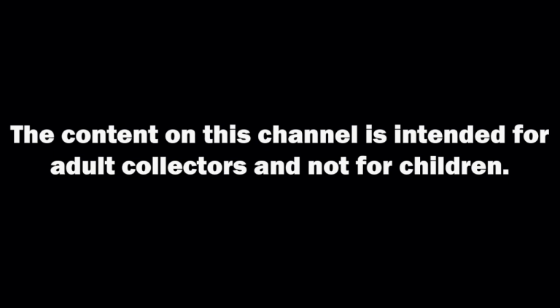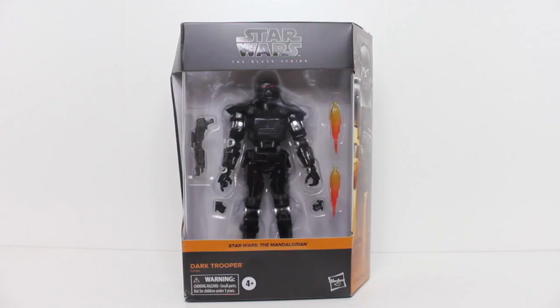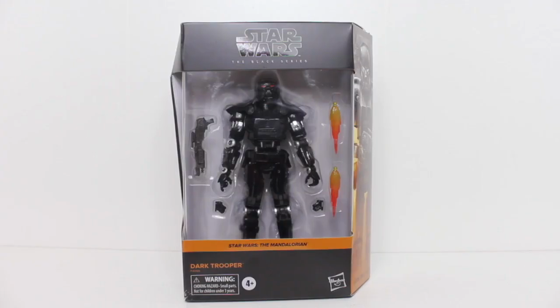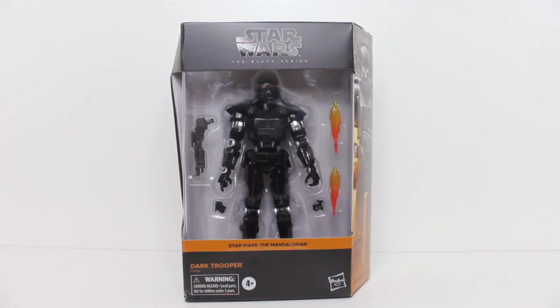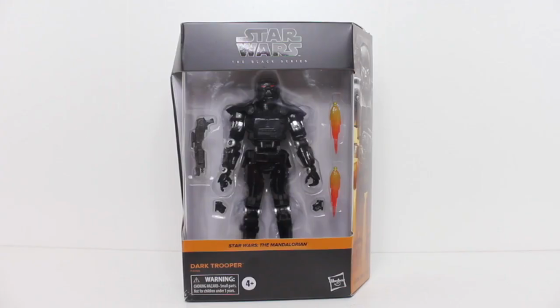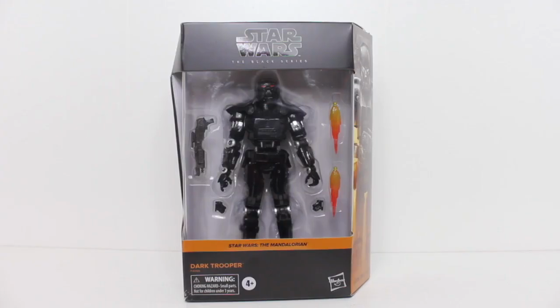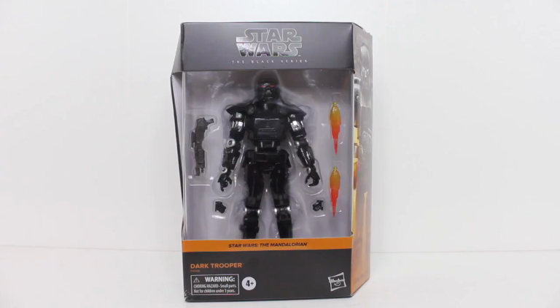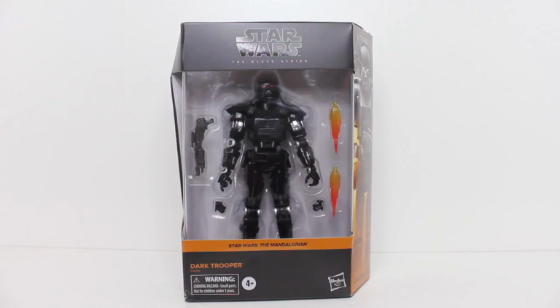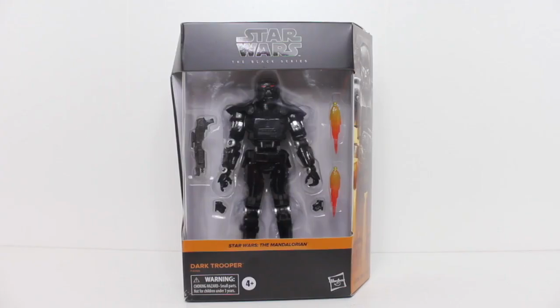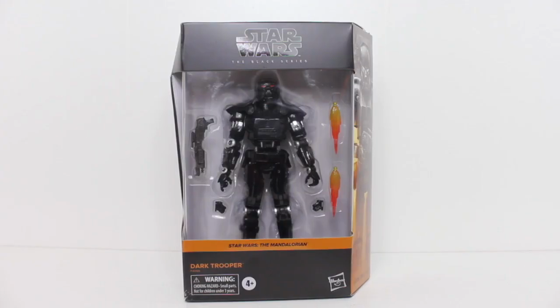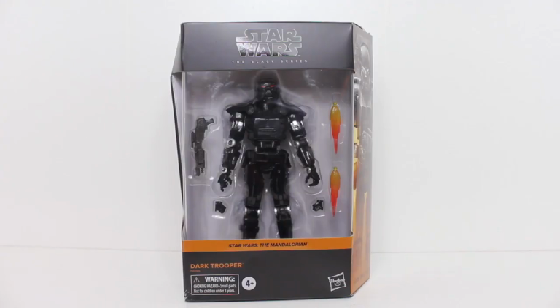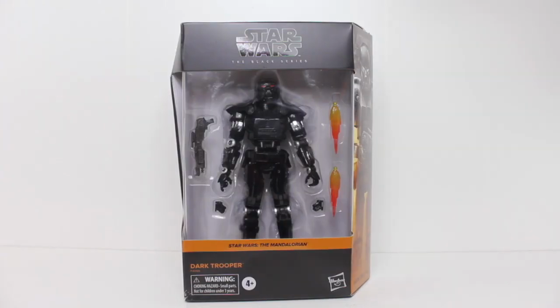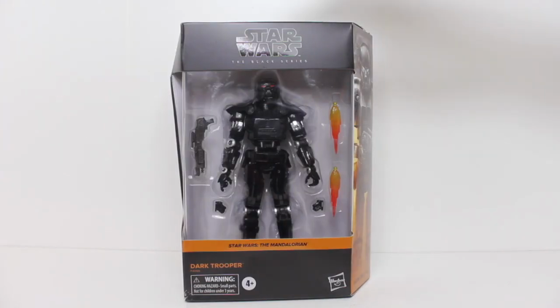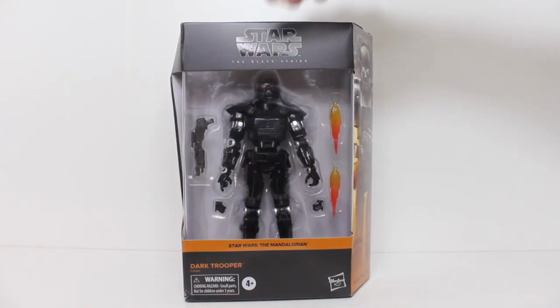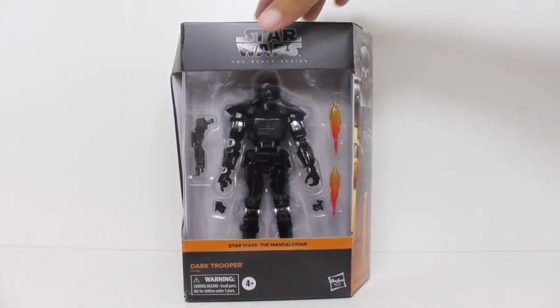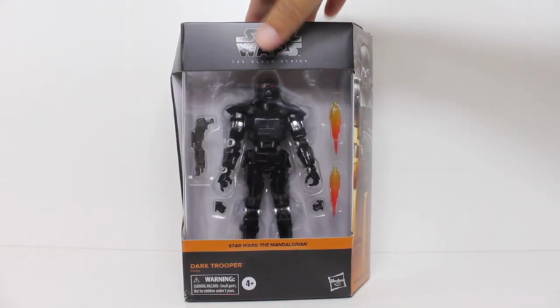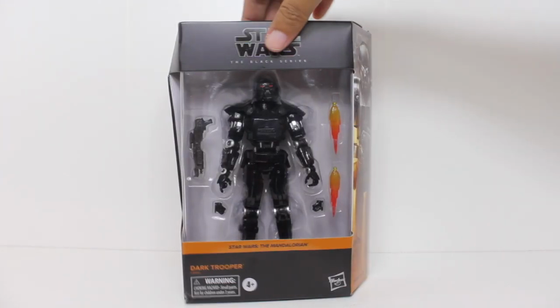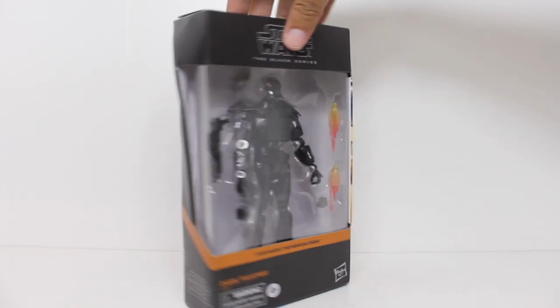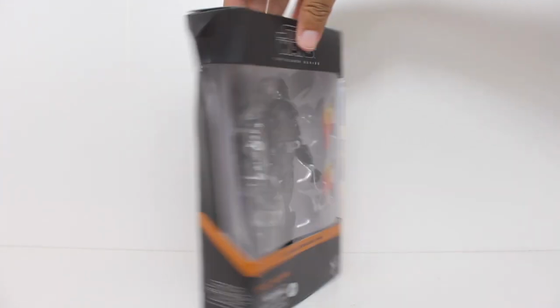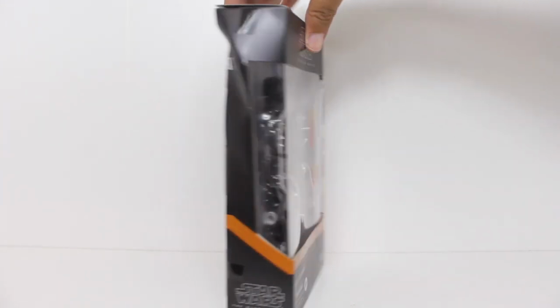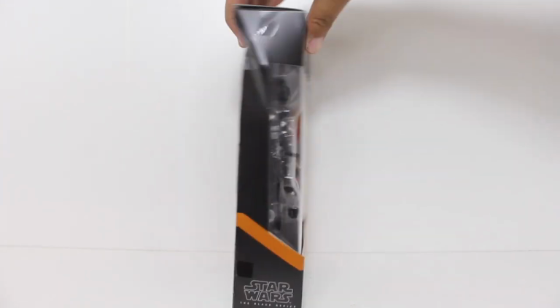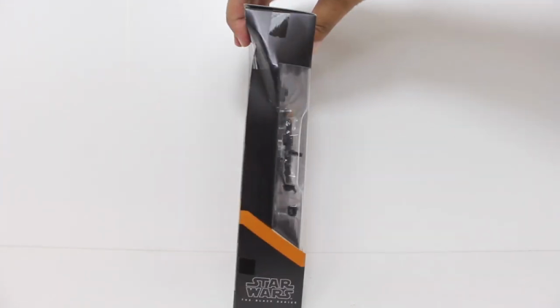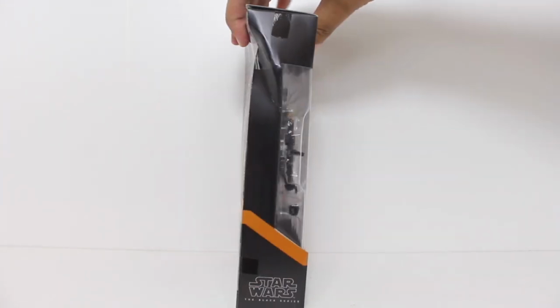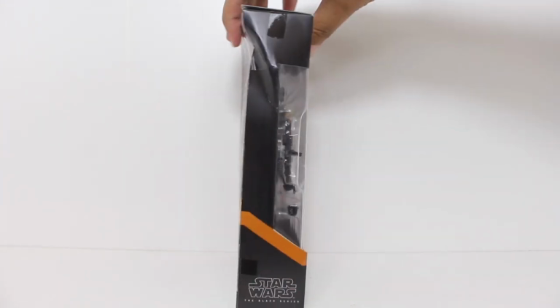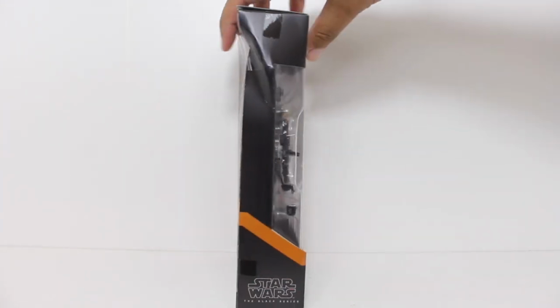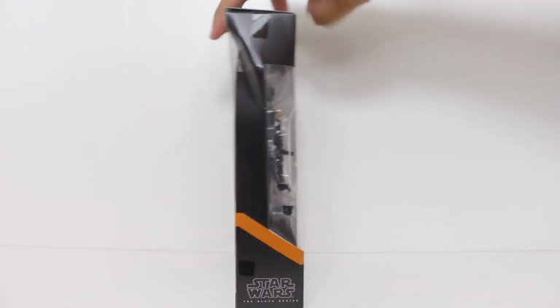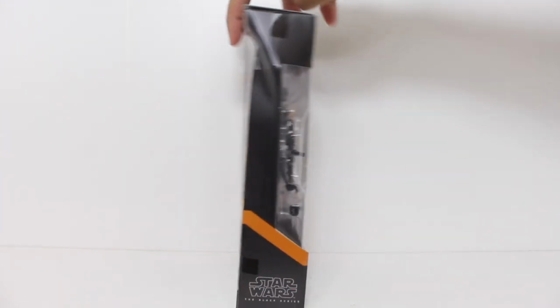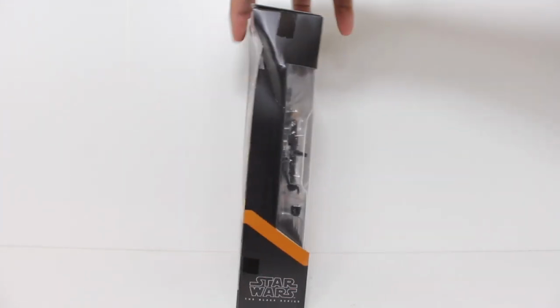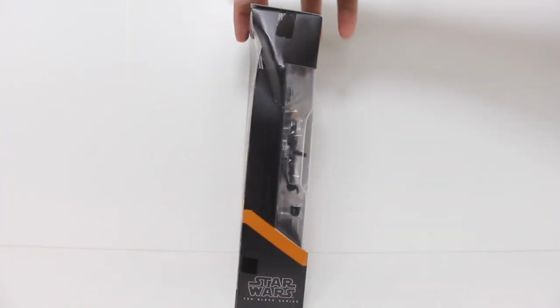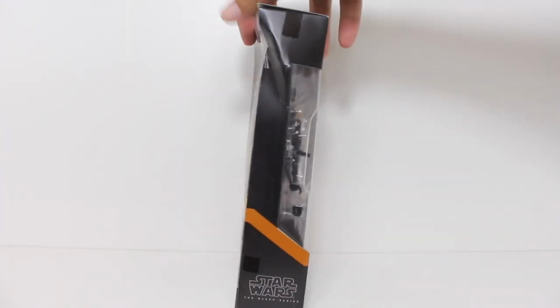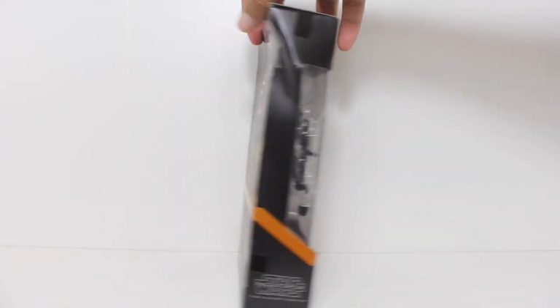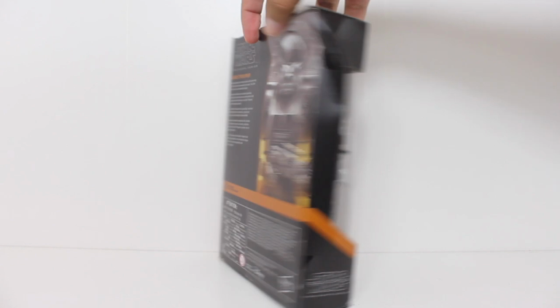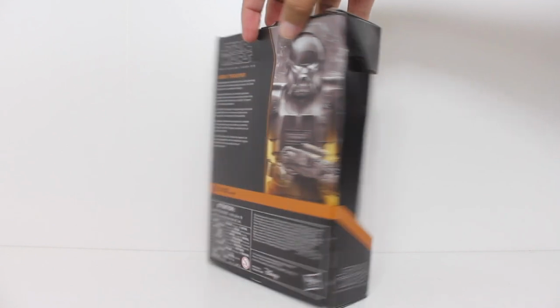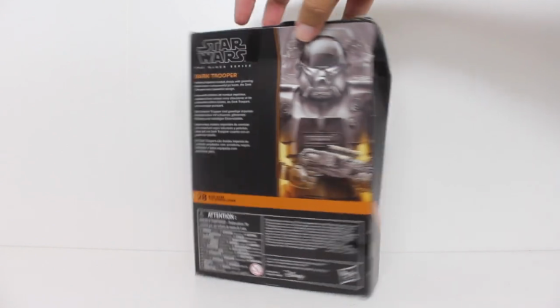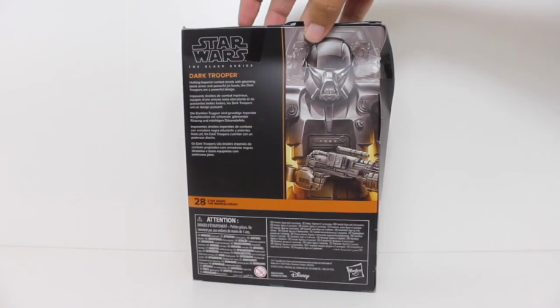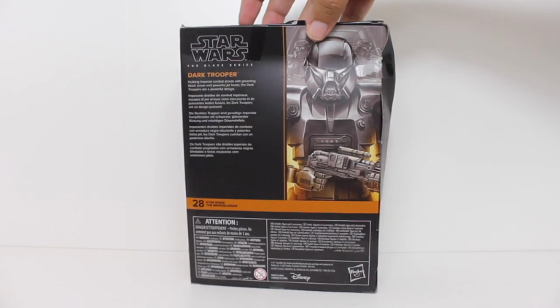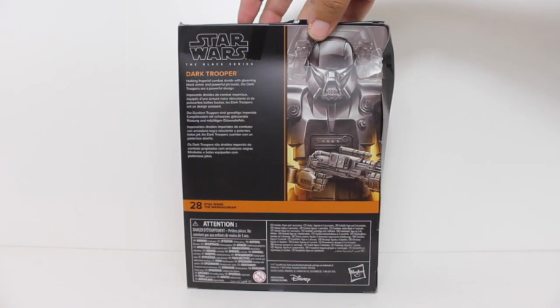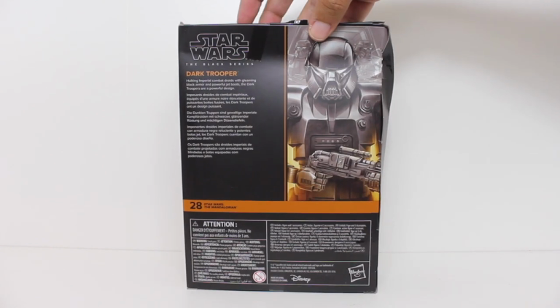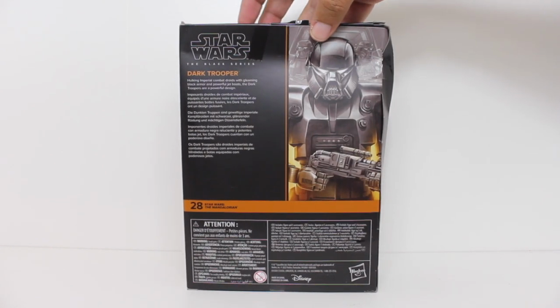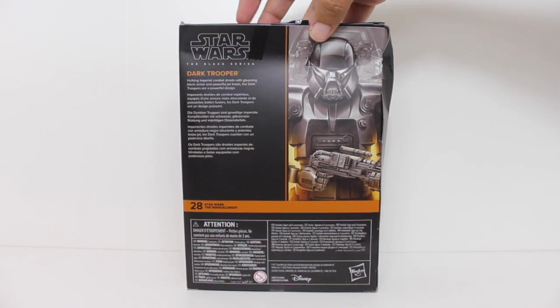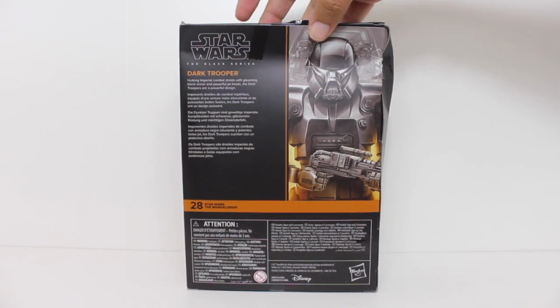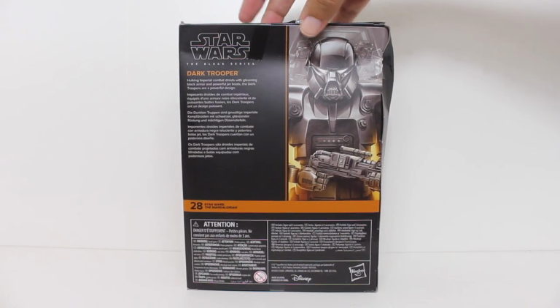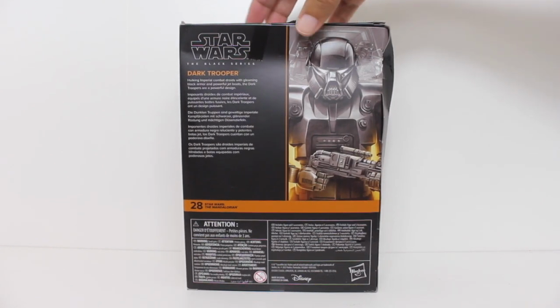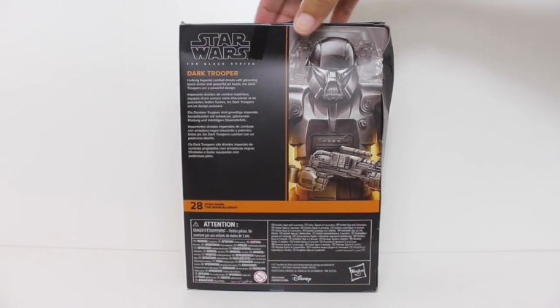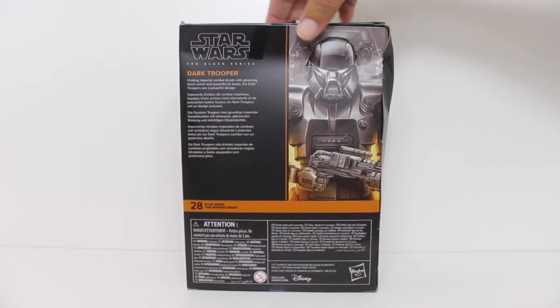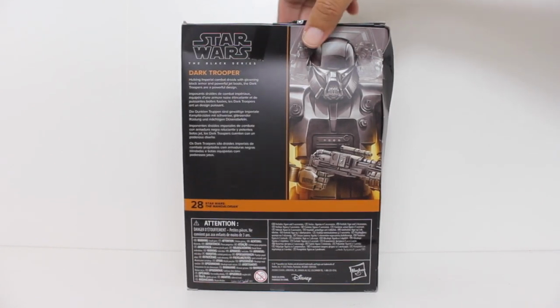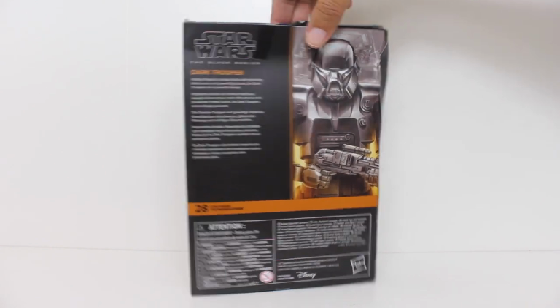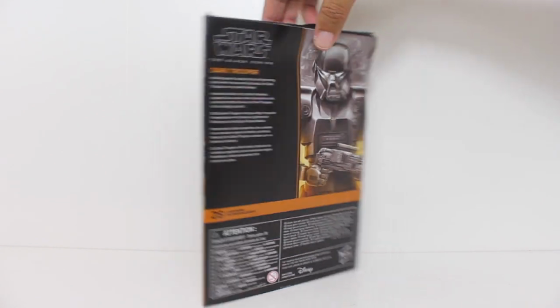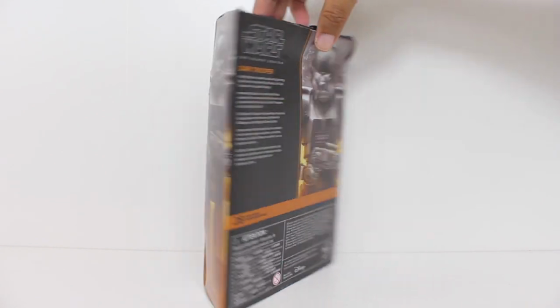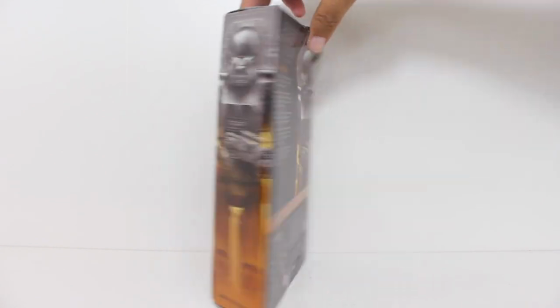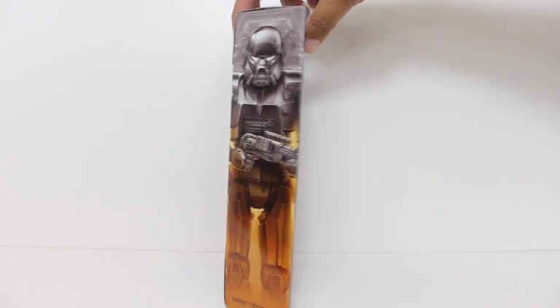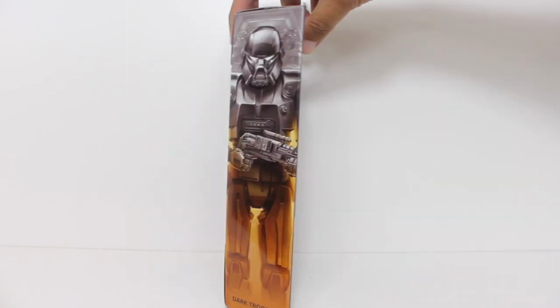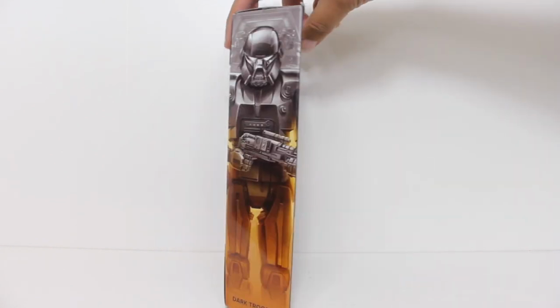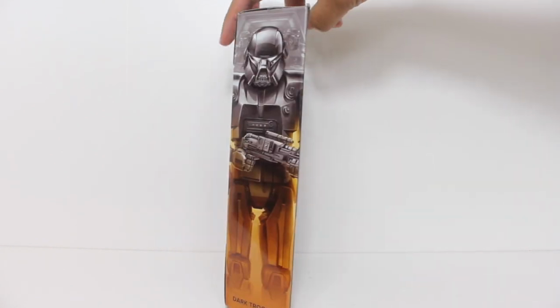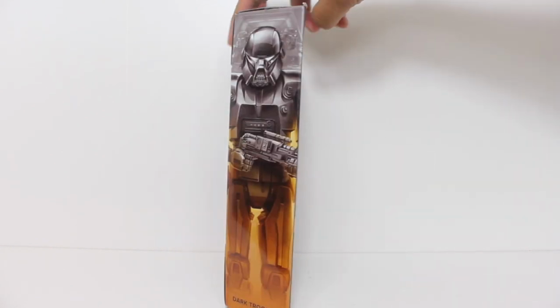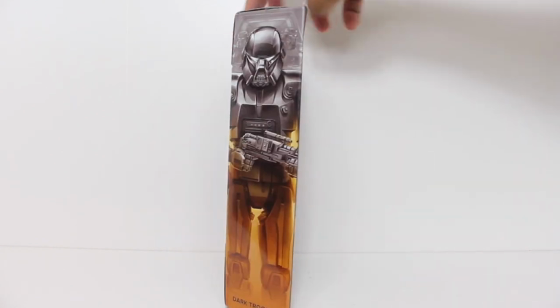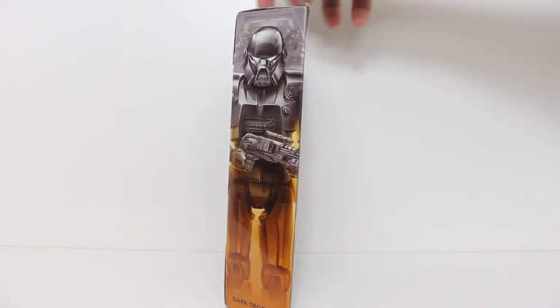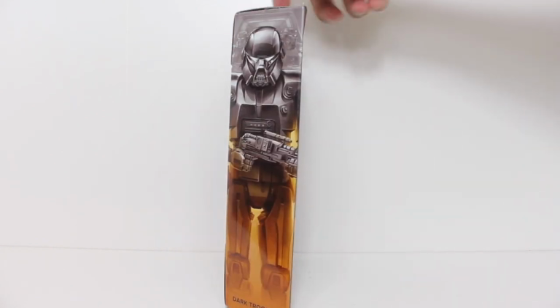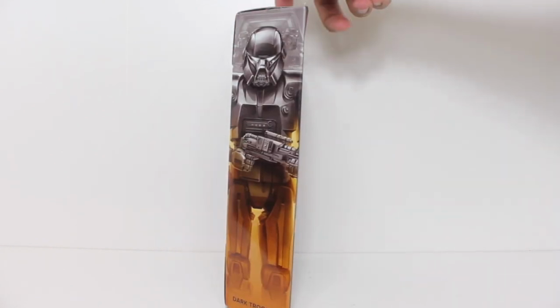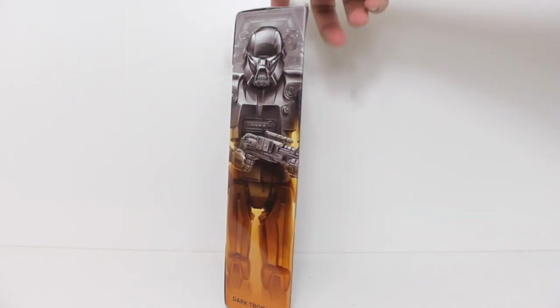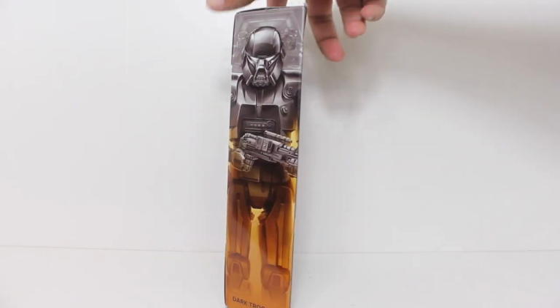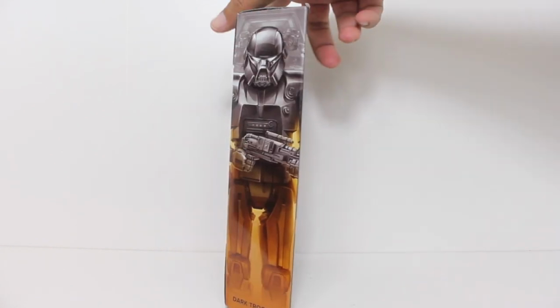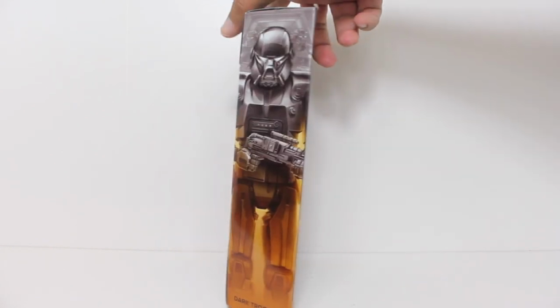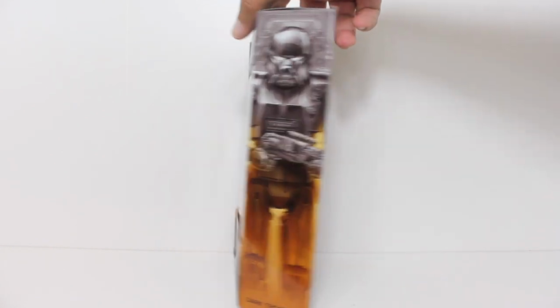Hey, this is John Carlos, and I'm here with a look at the Star Wars Black Series action figure of the Dark Trooper from The Mandalorian.